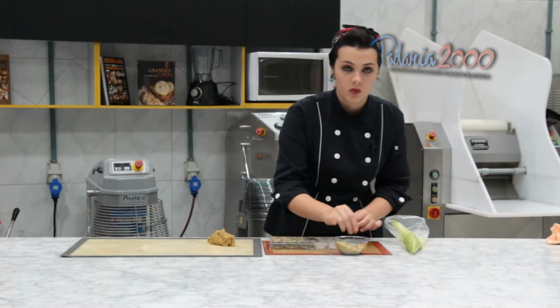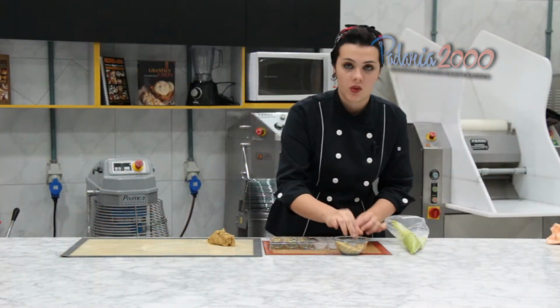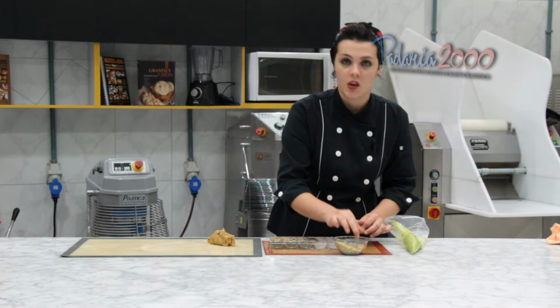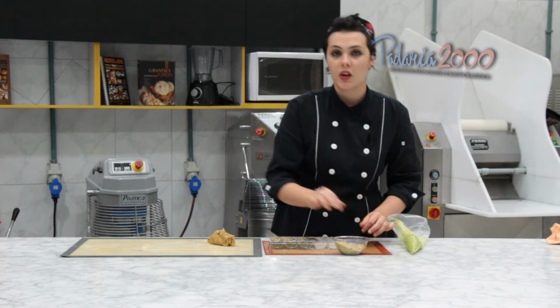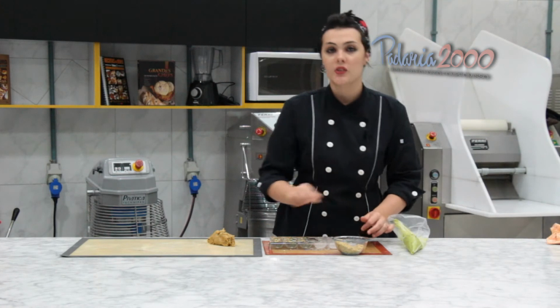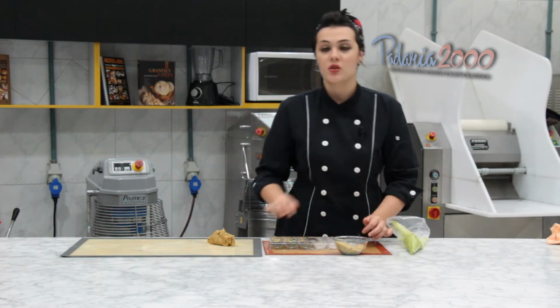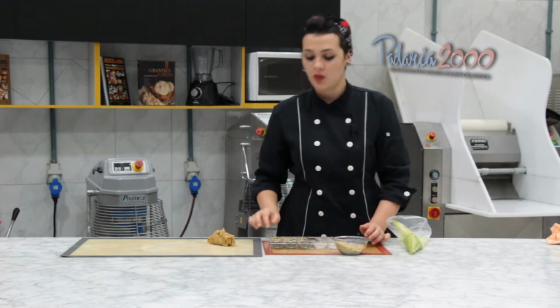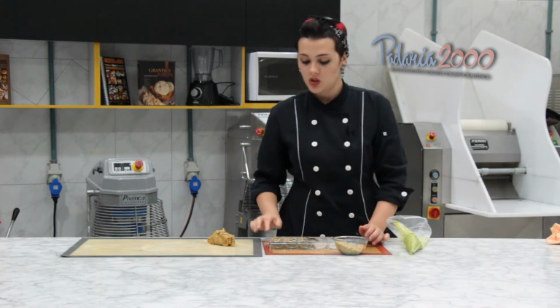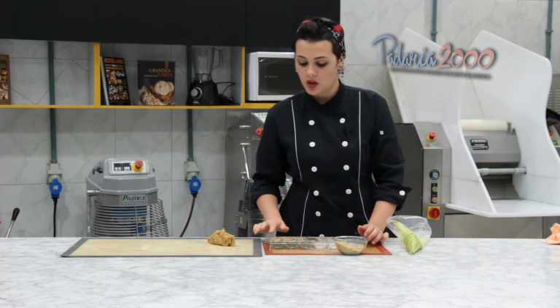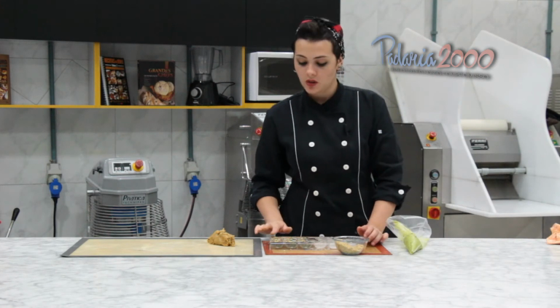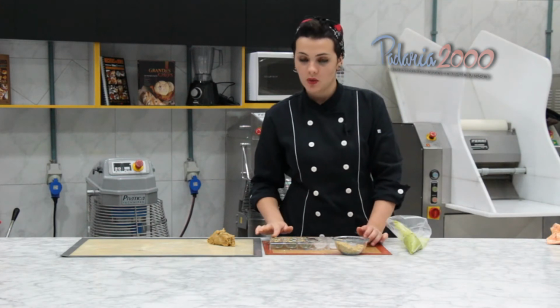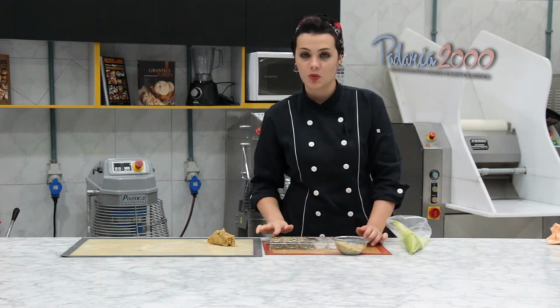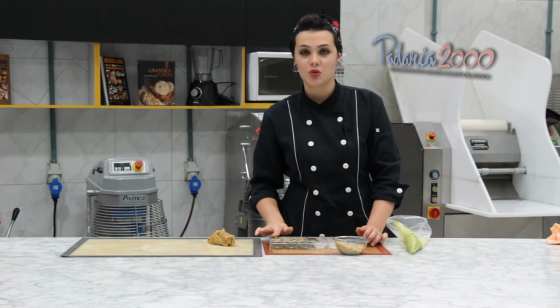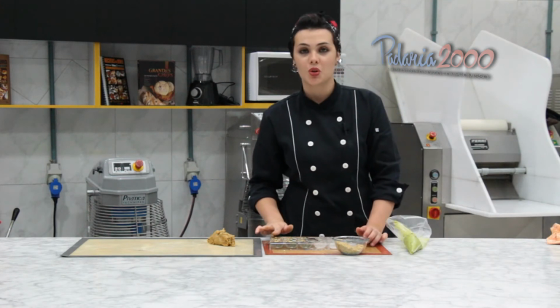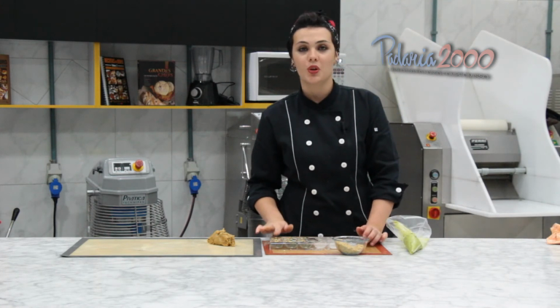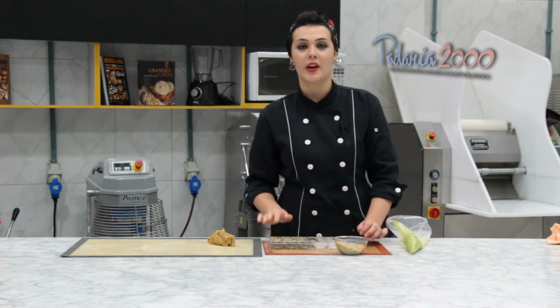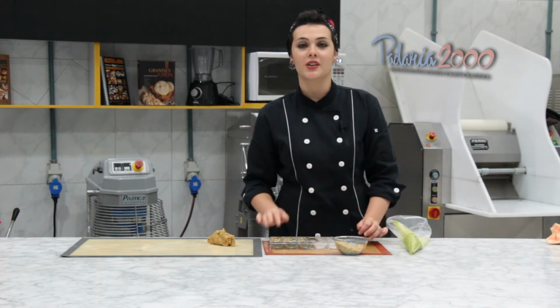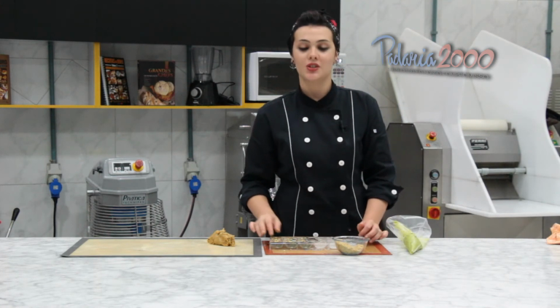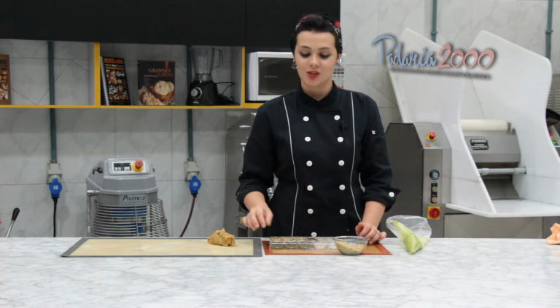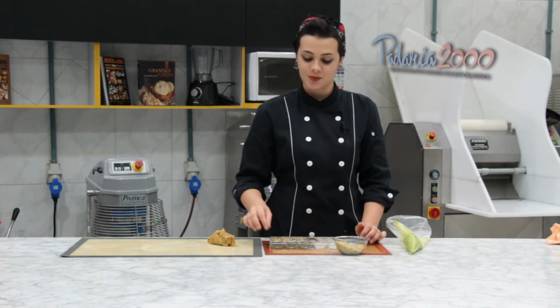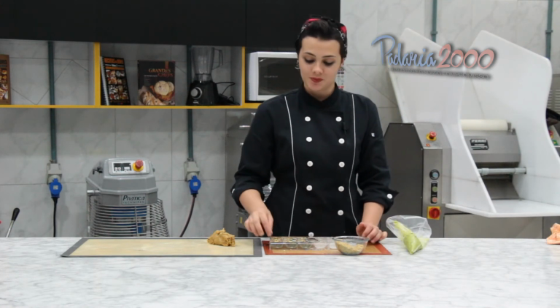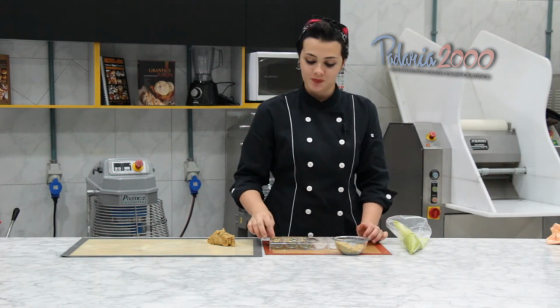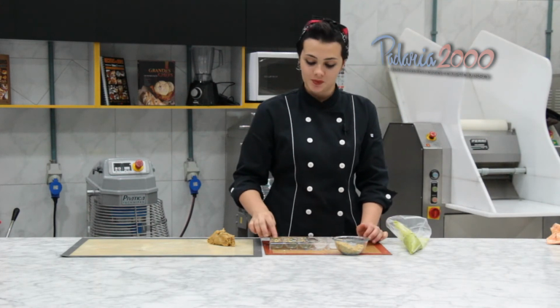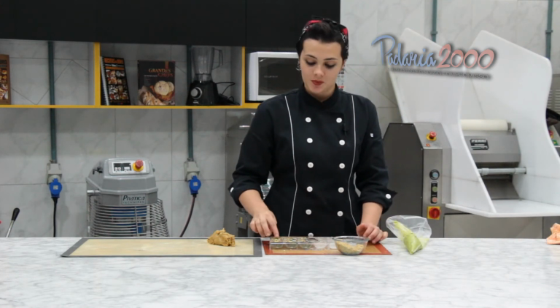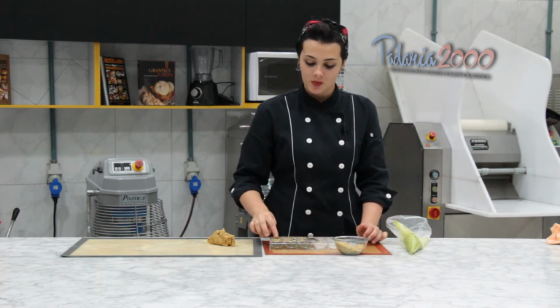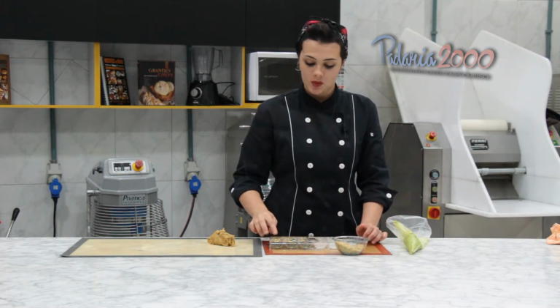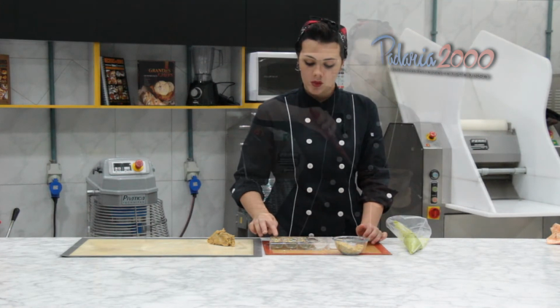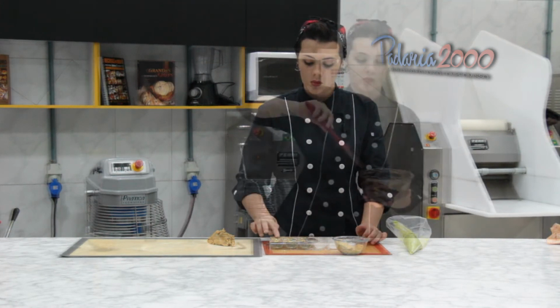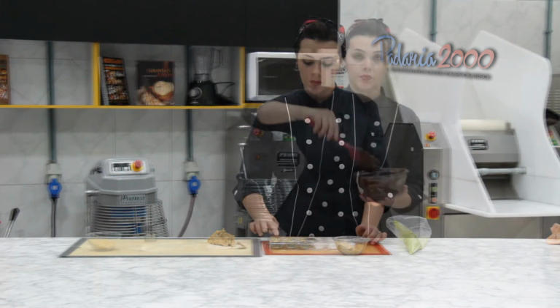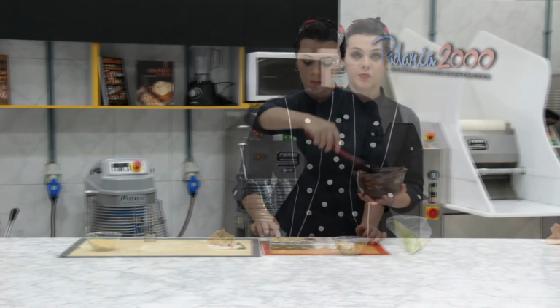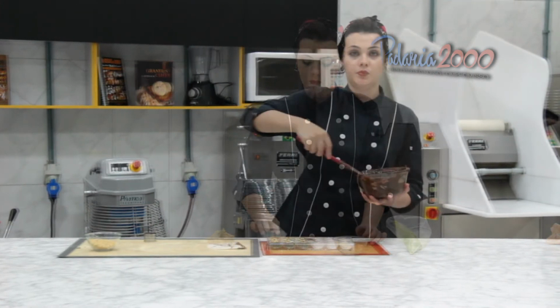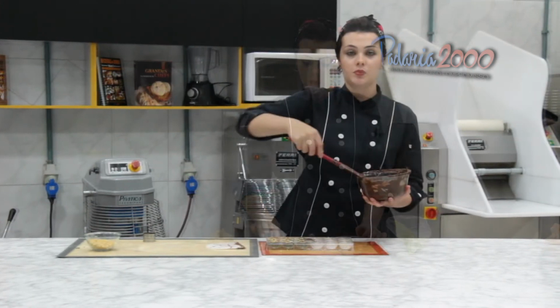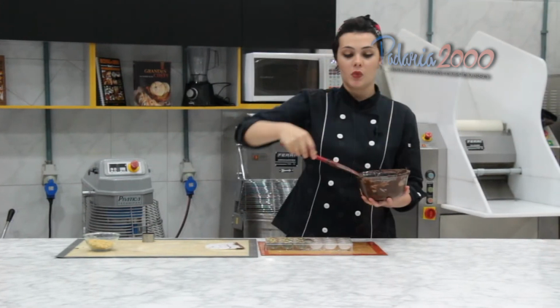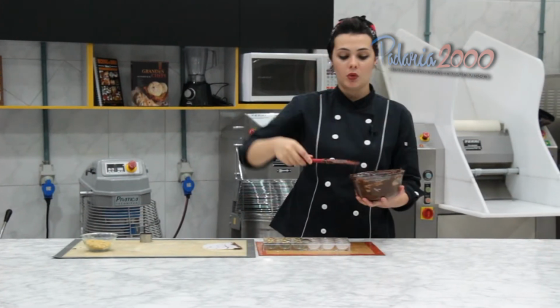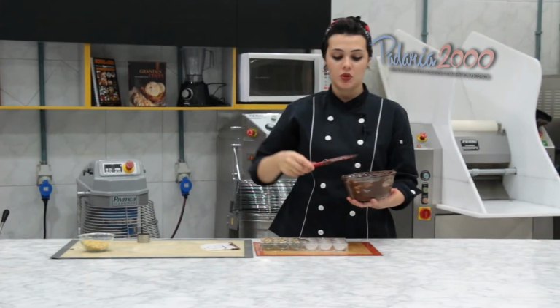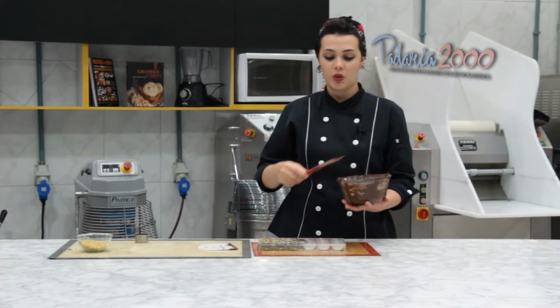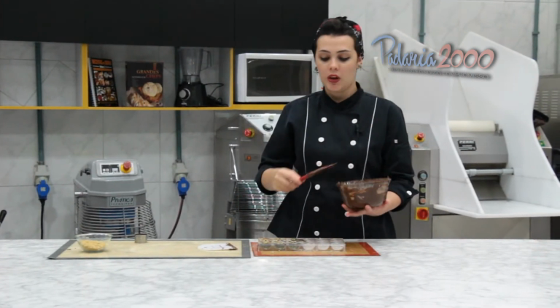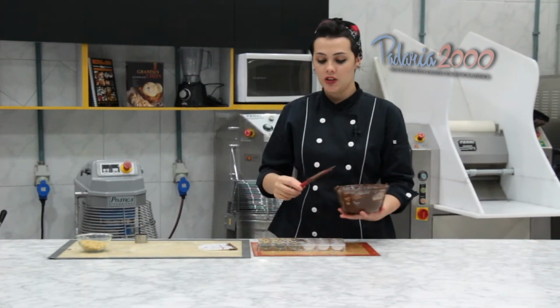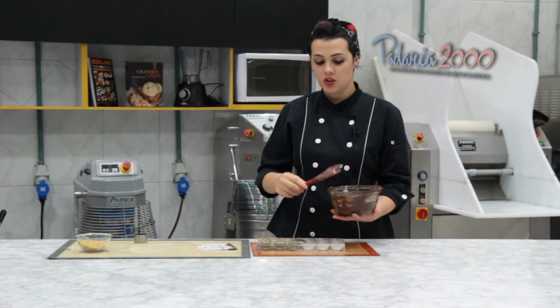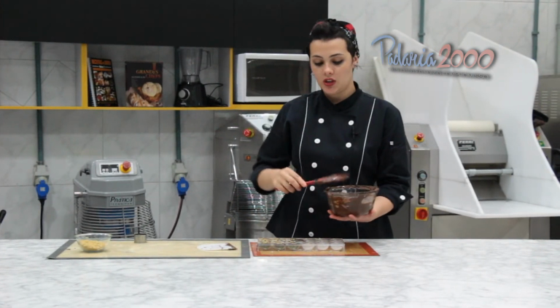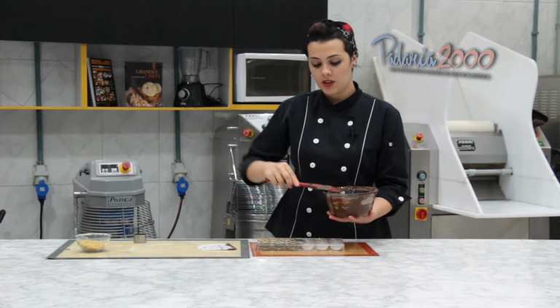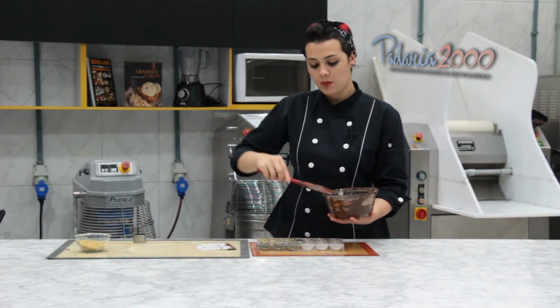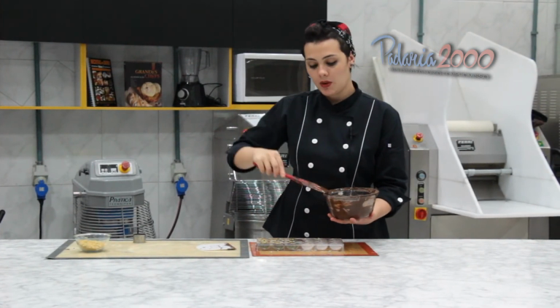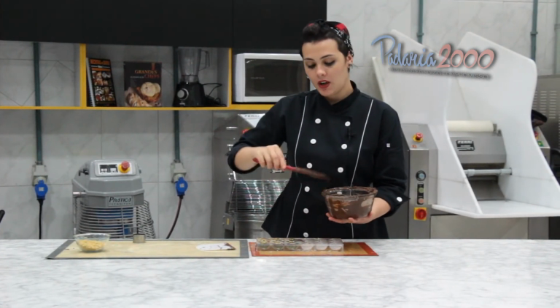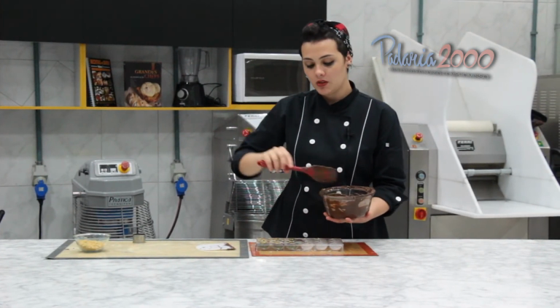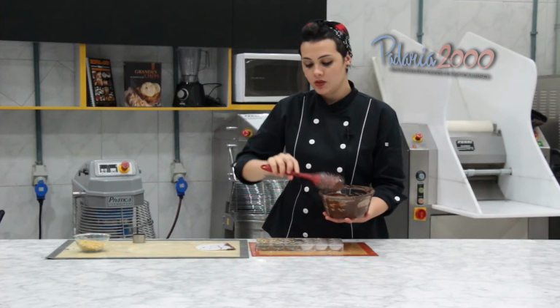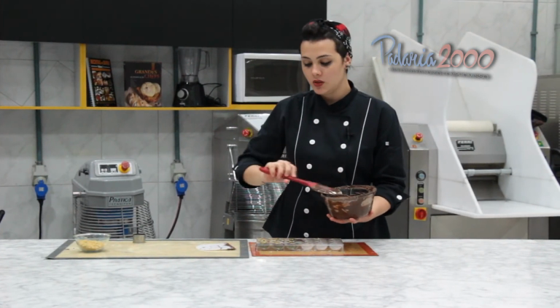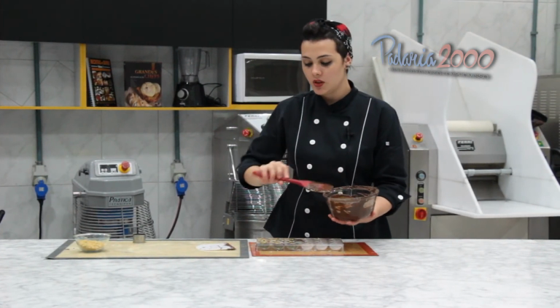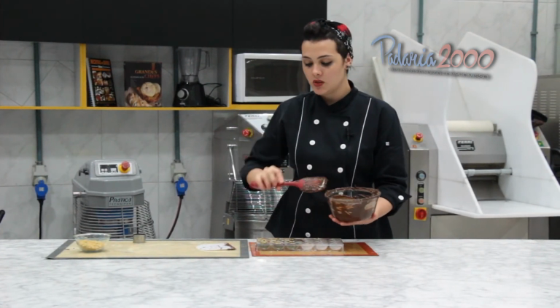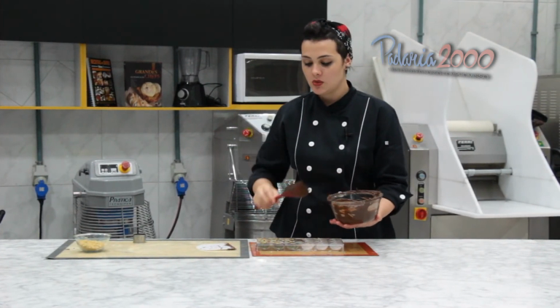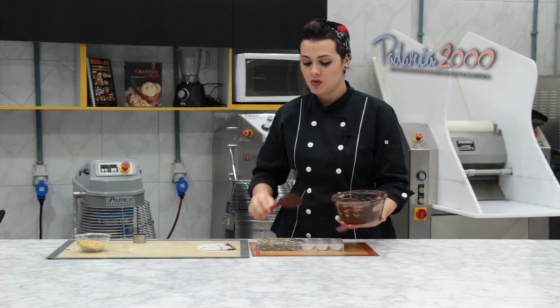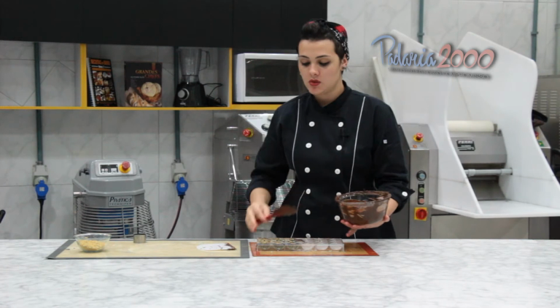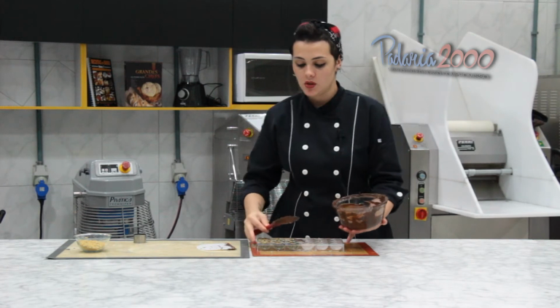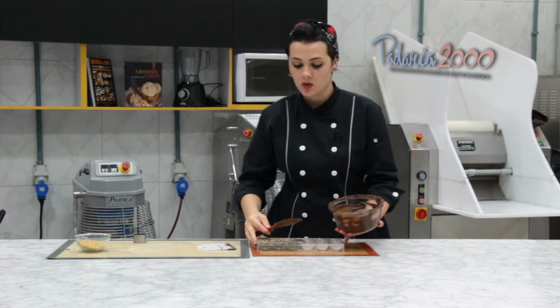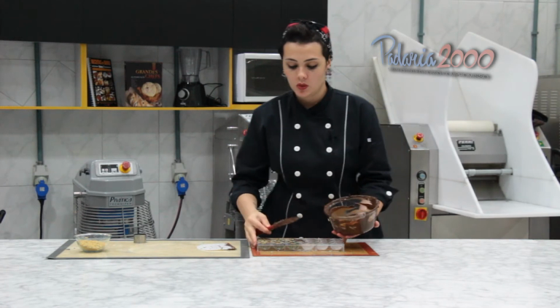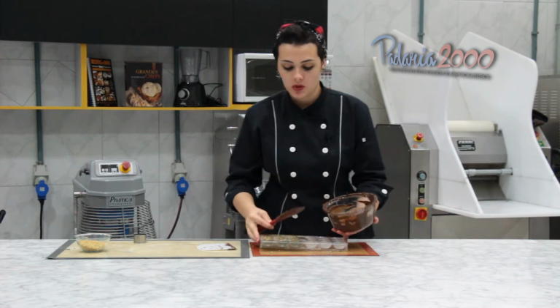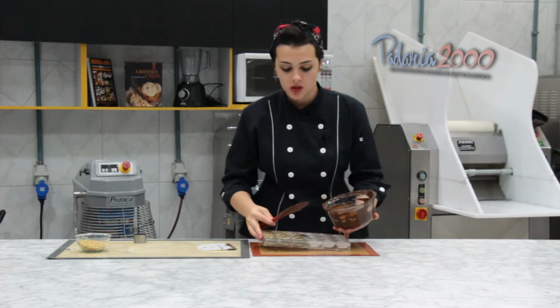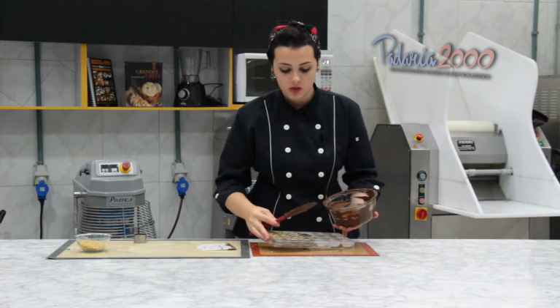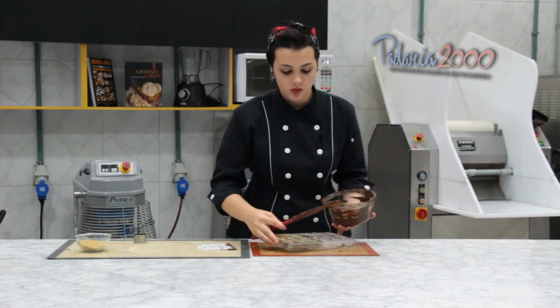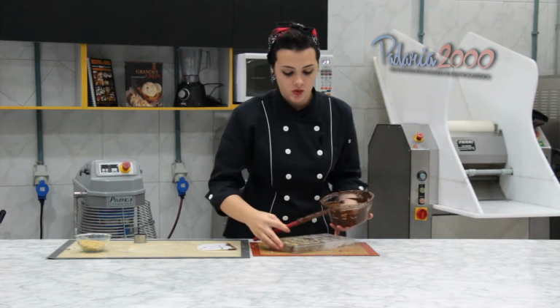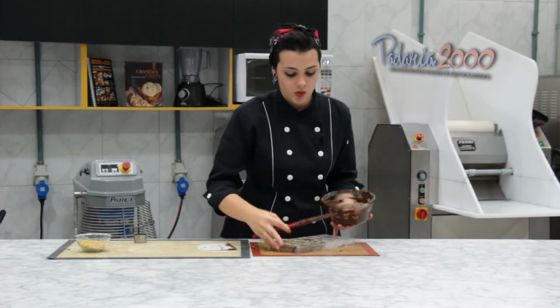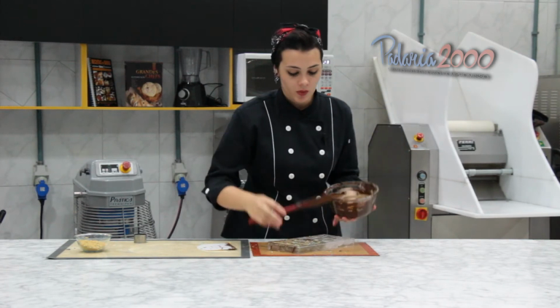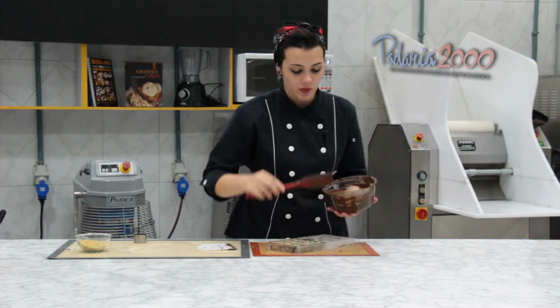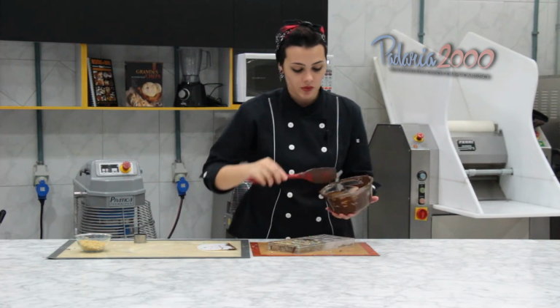Agora eu vou finalizar com chocolate. Com o chocolate já temperado, nós vamos cobrir os bombons.